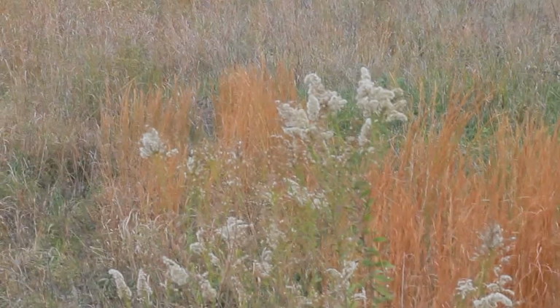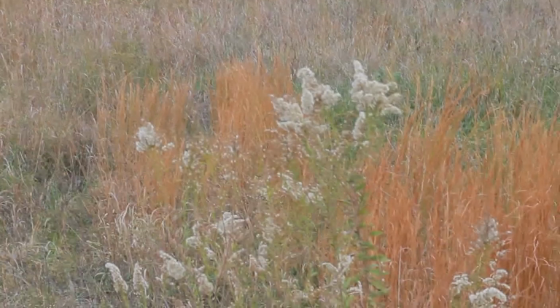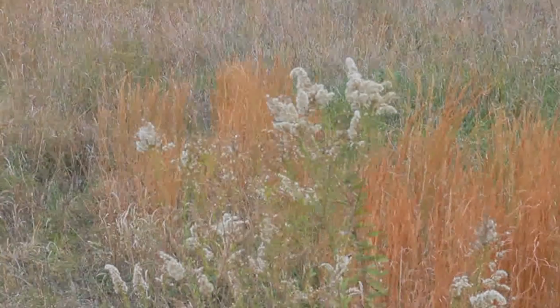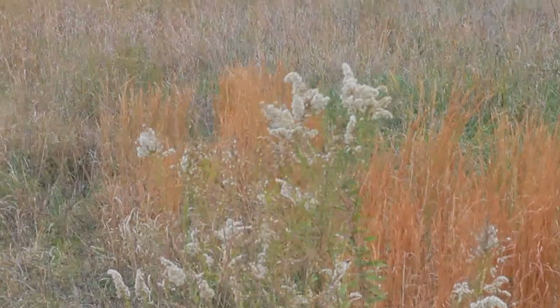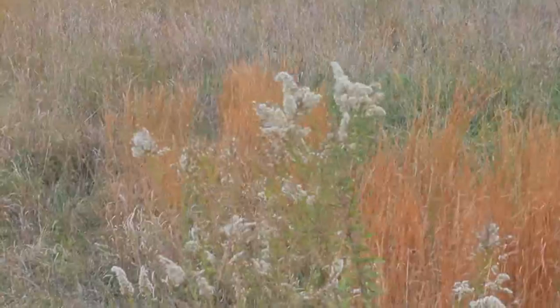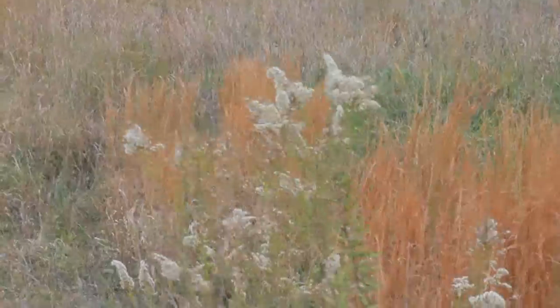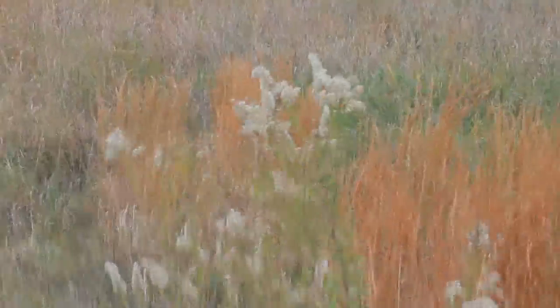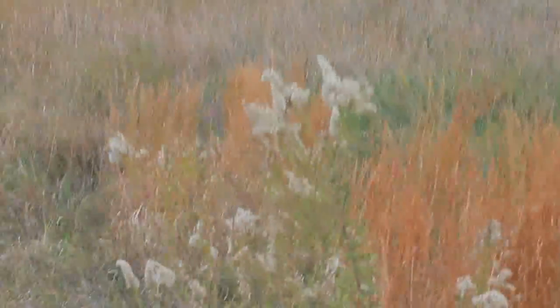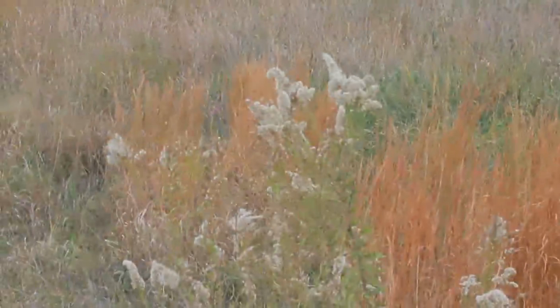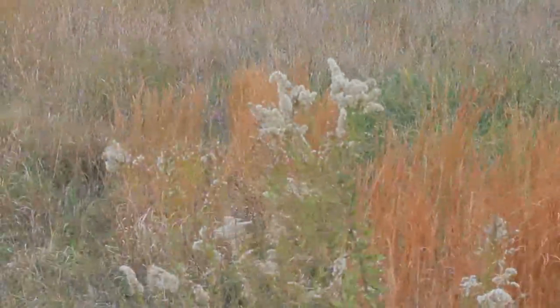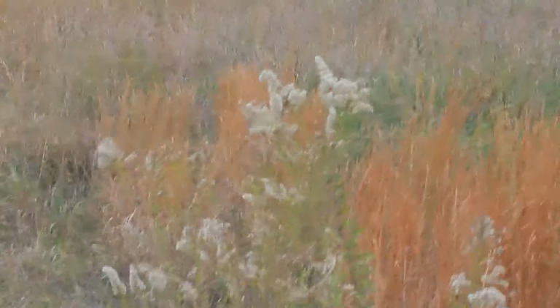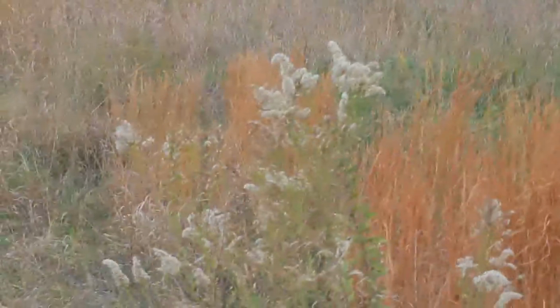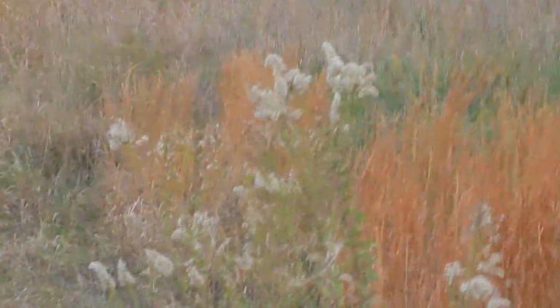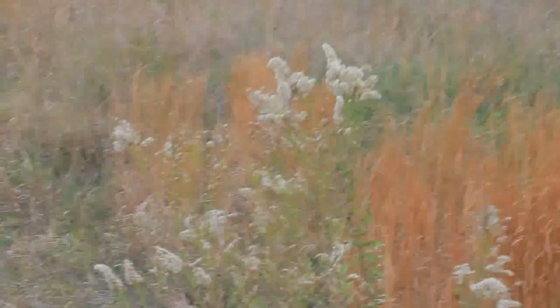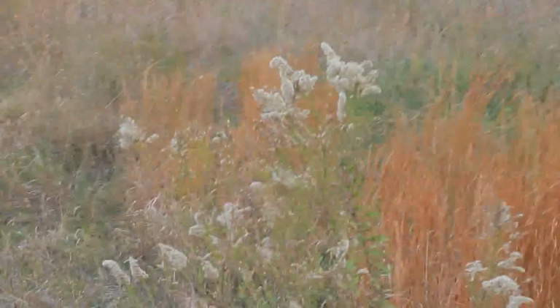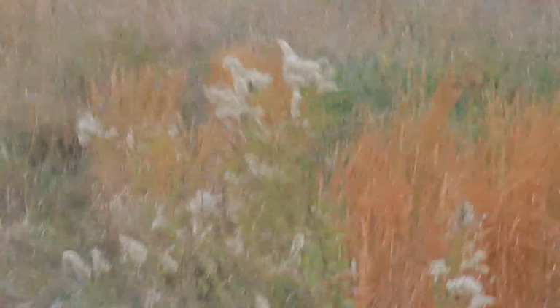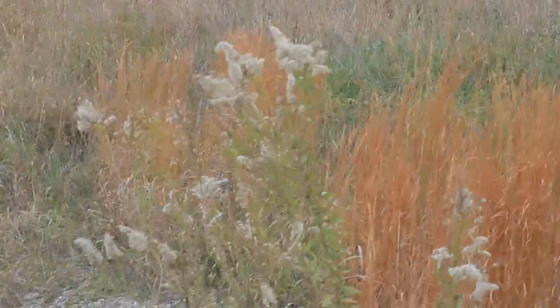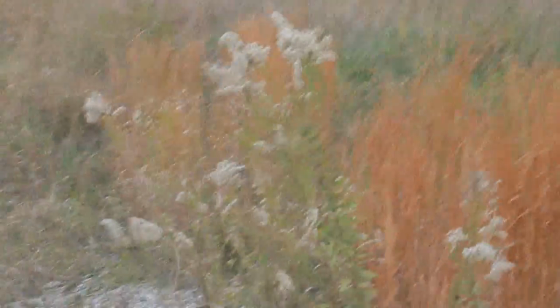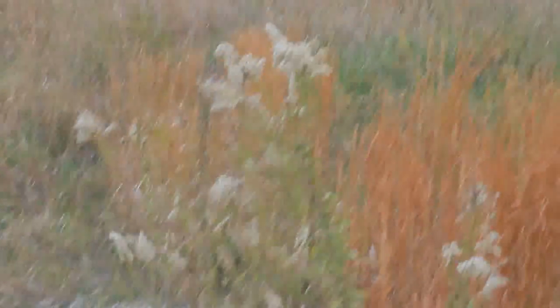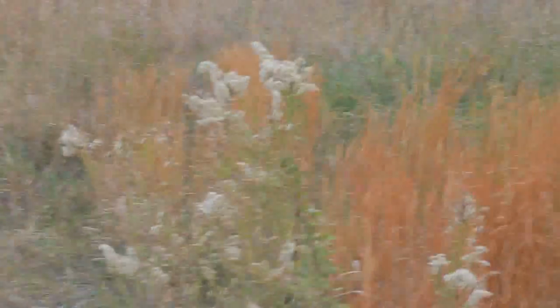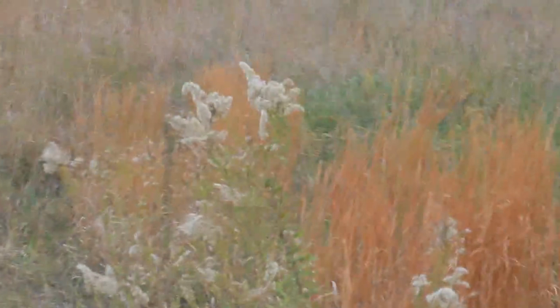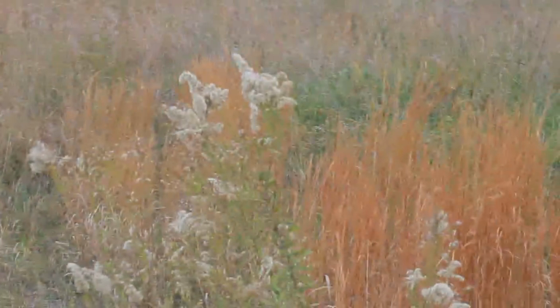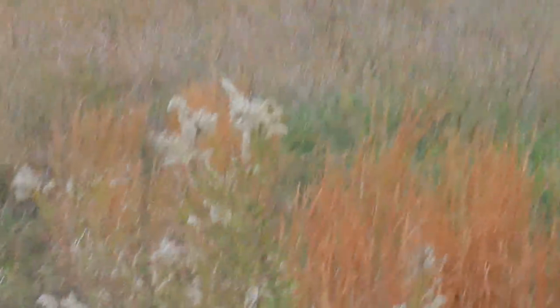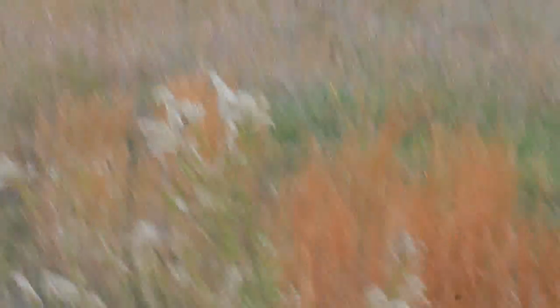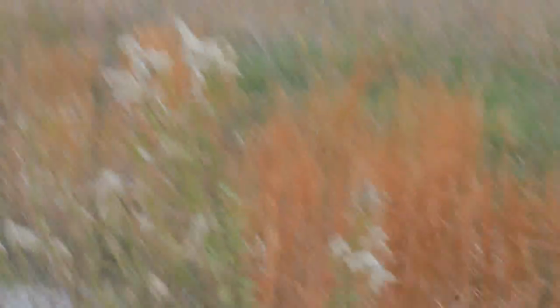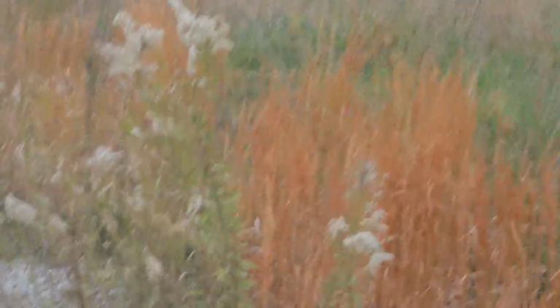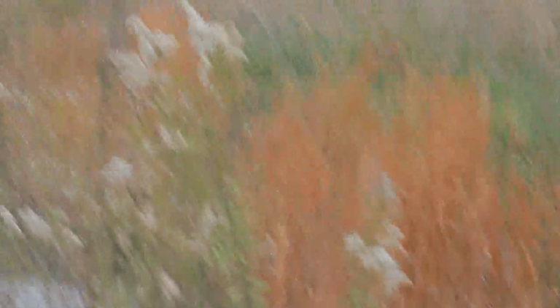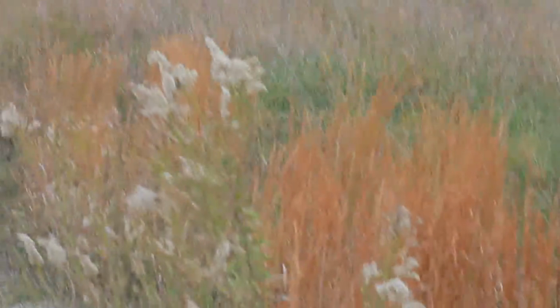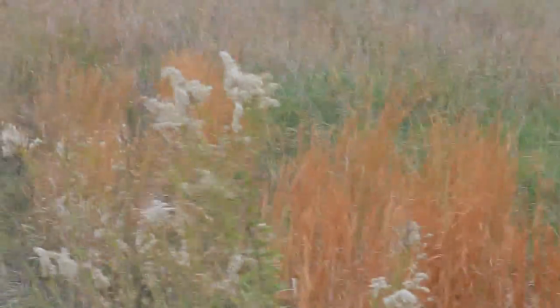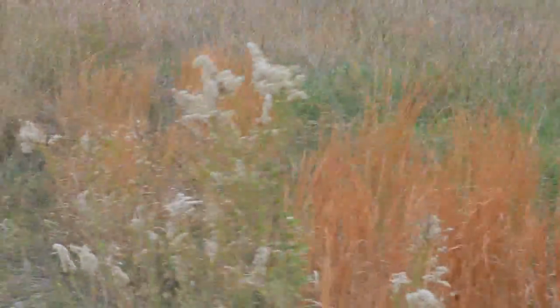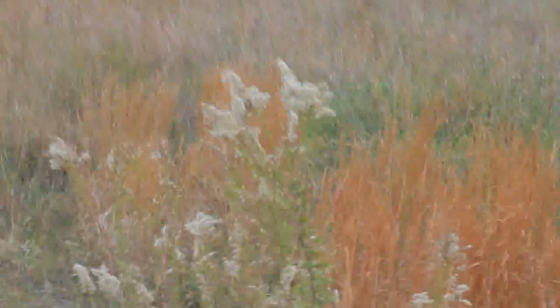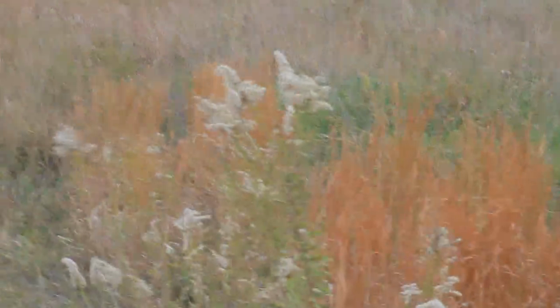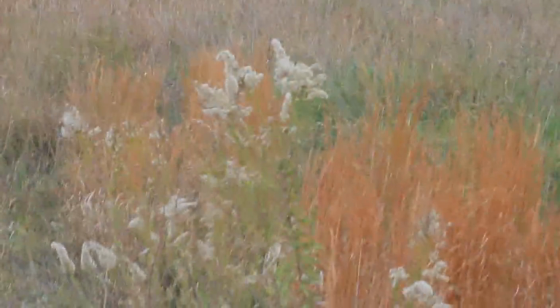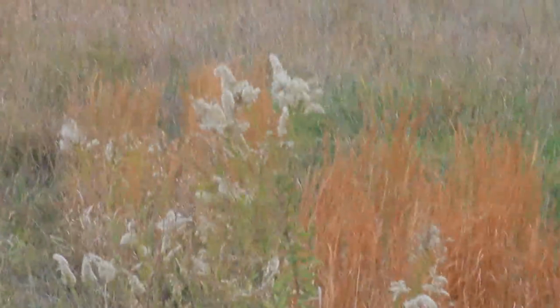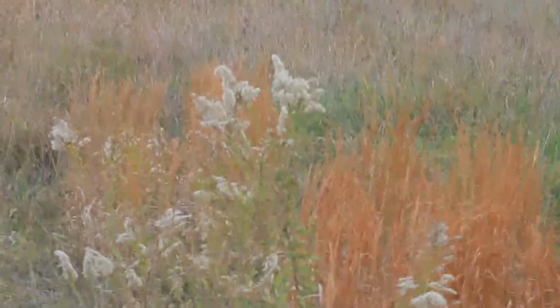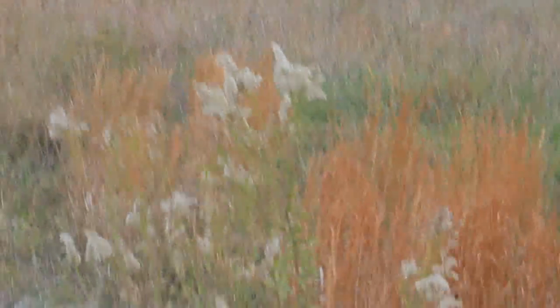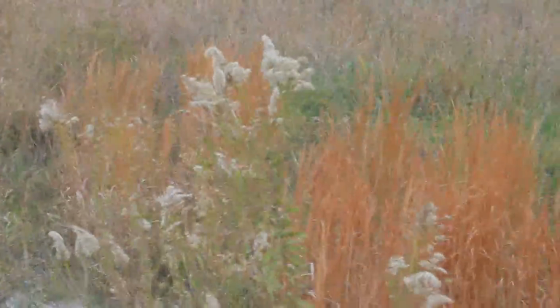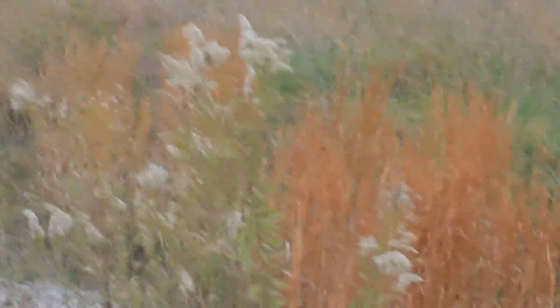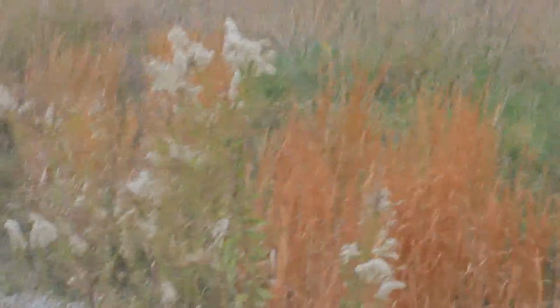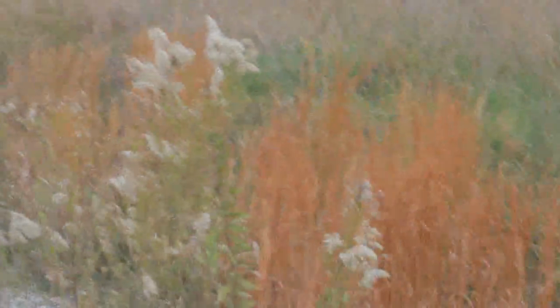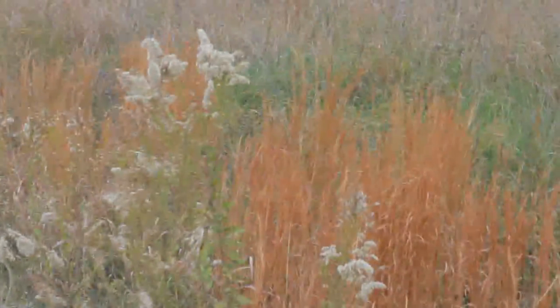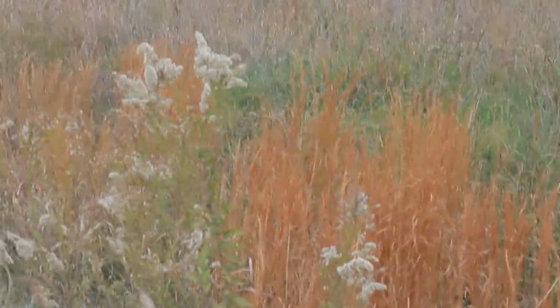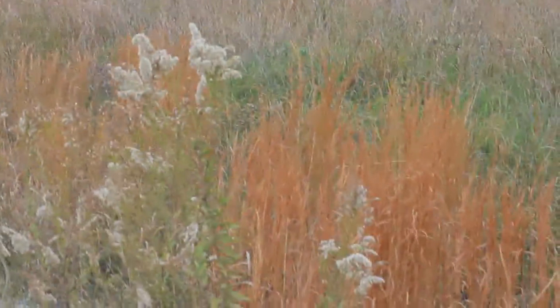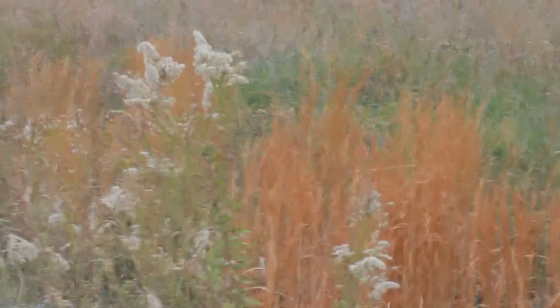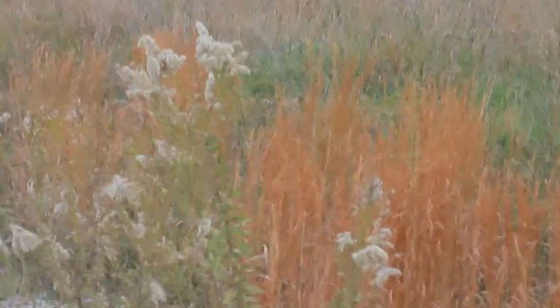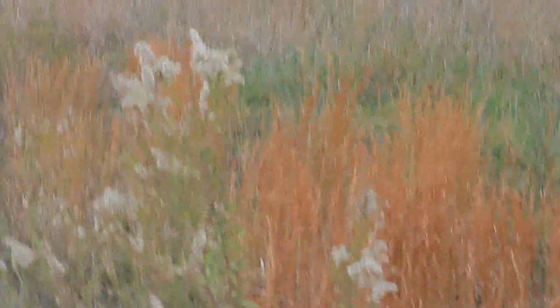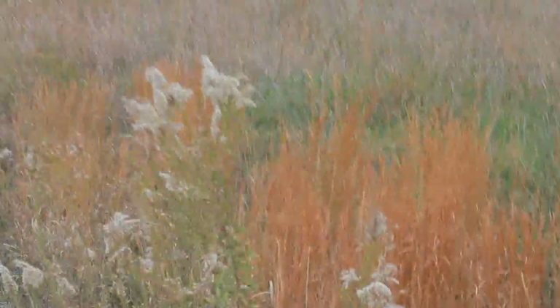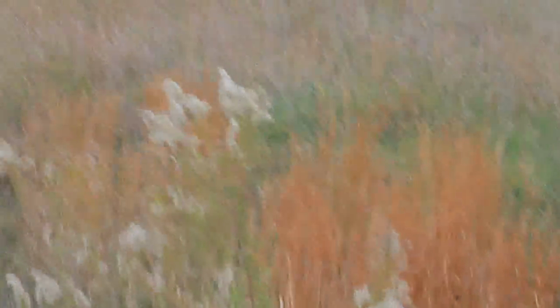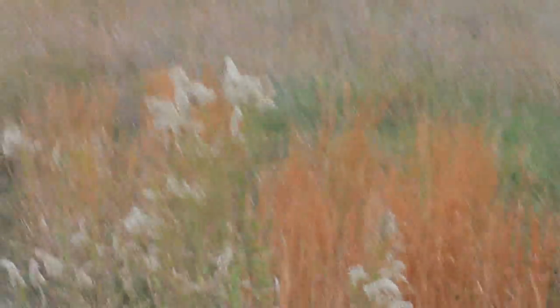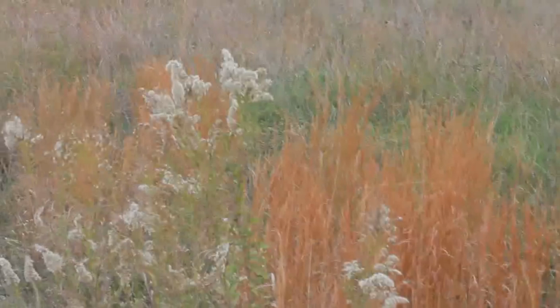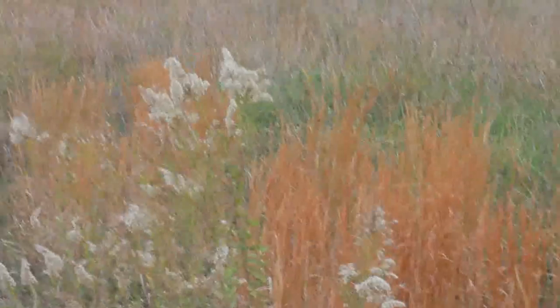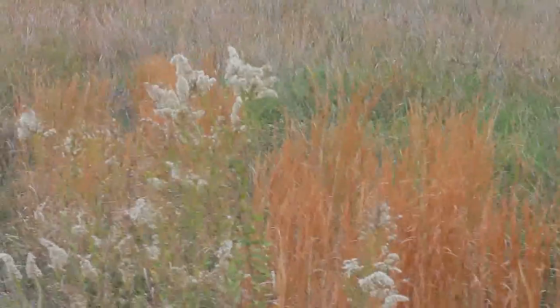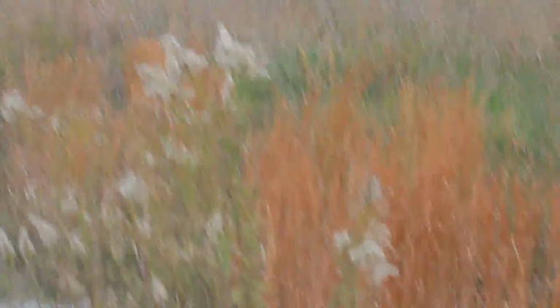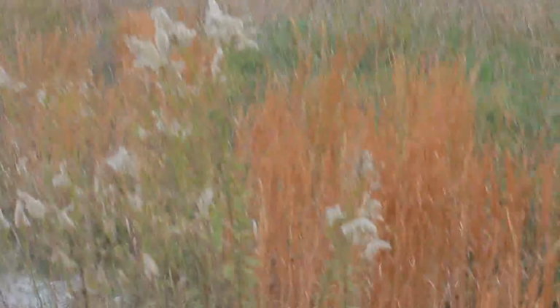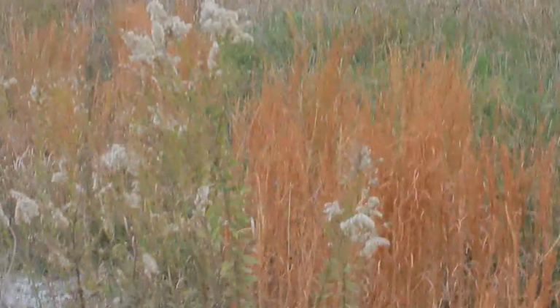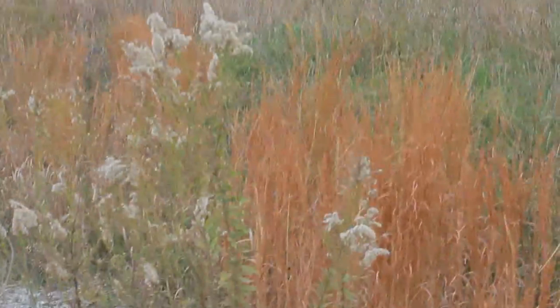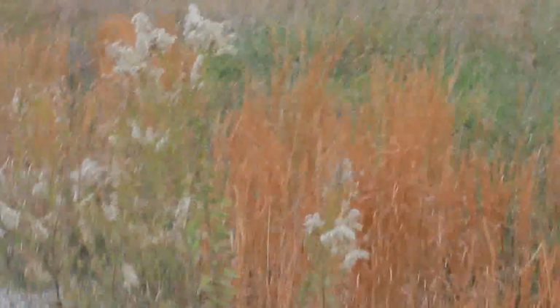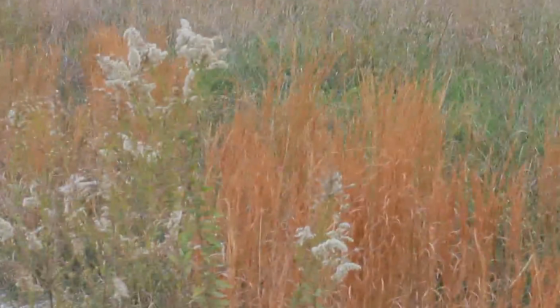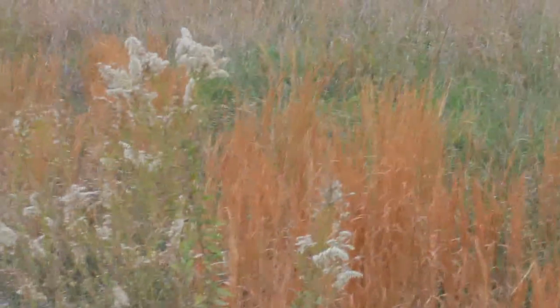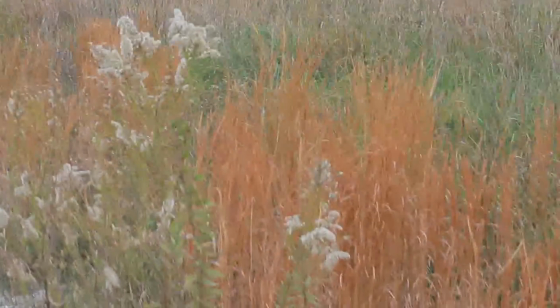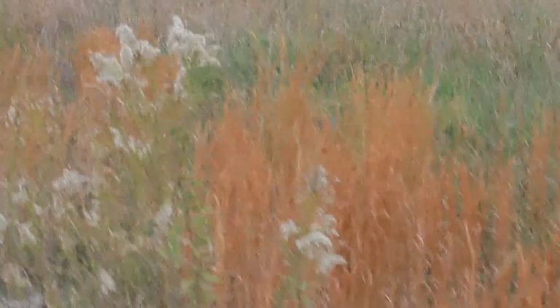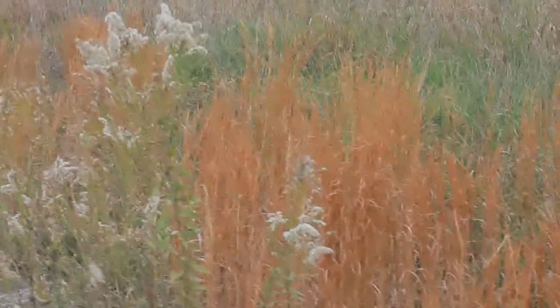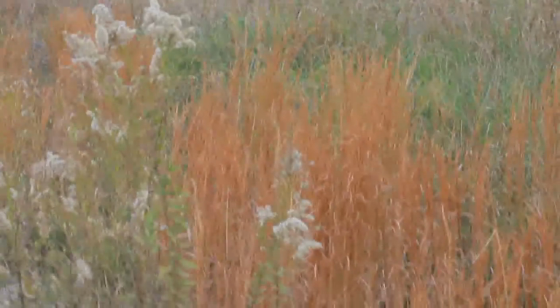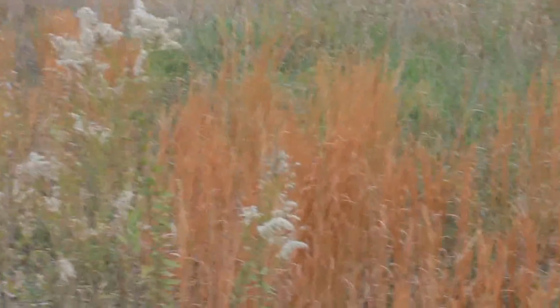There are some kind of cotton weeds. I don't really know what they are. I've always been fascinated with them since I've been a kid.